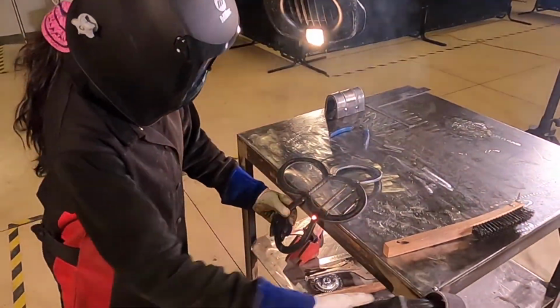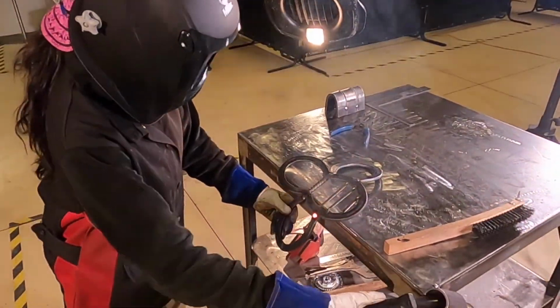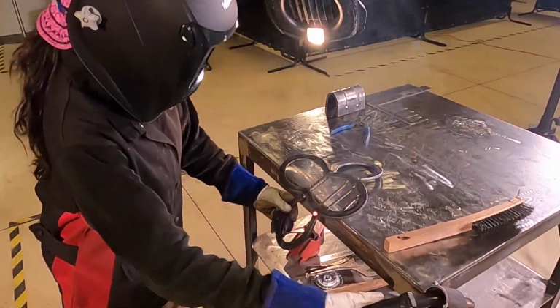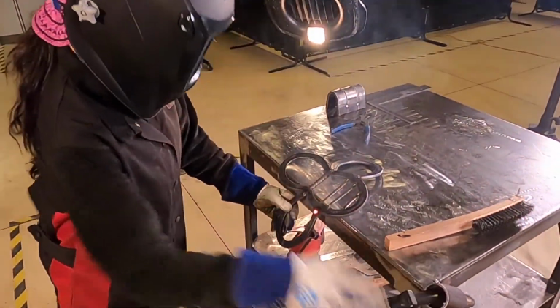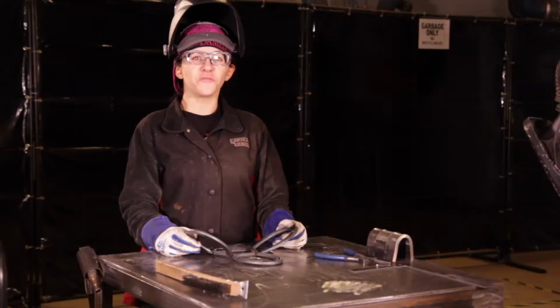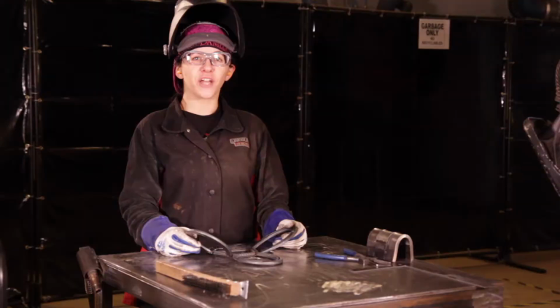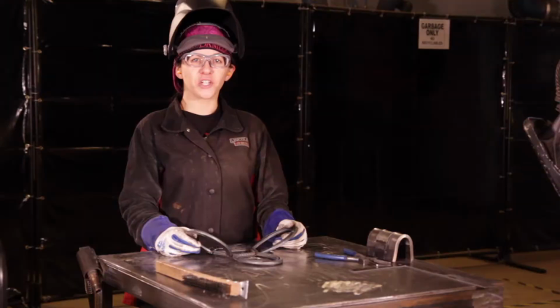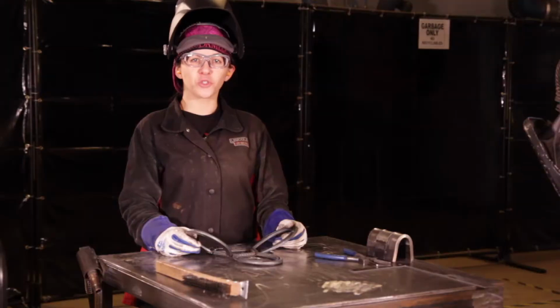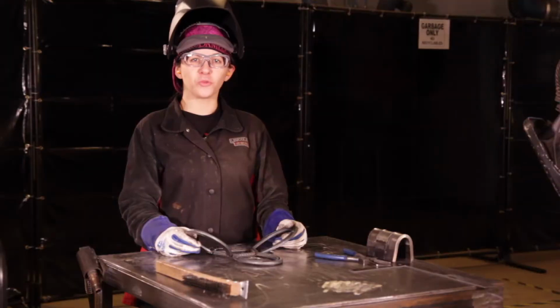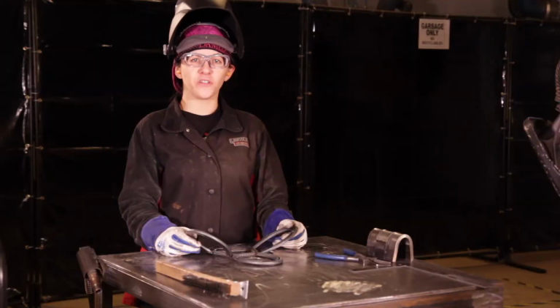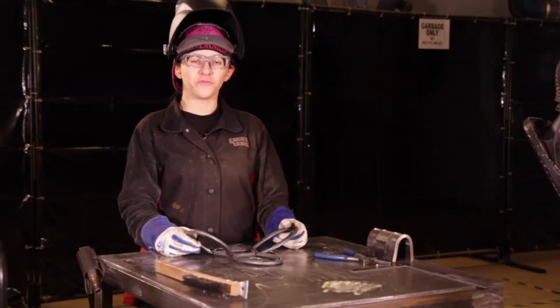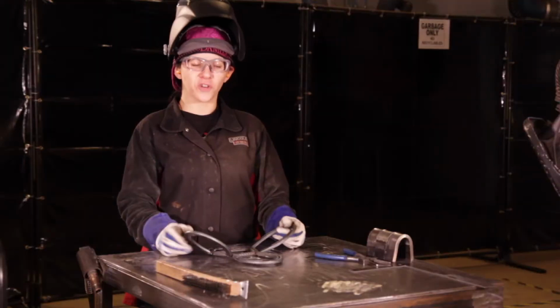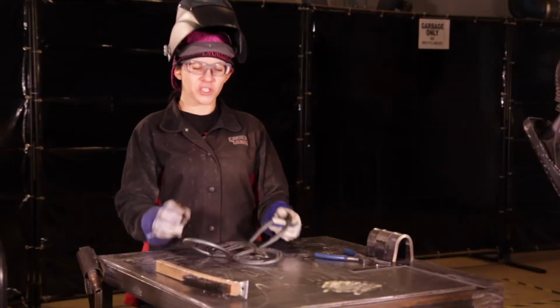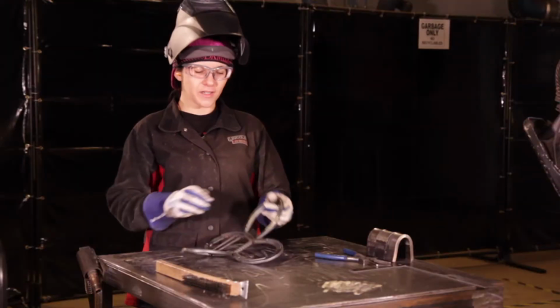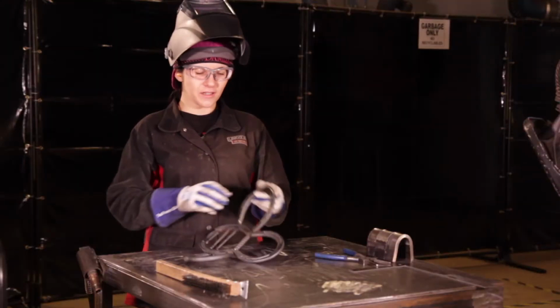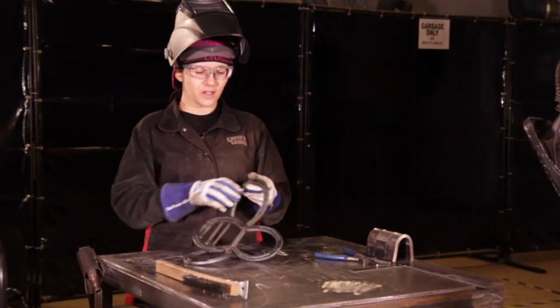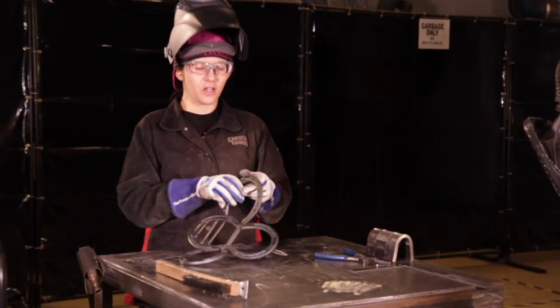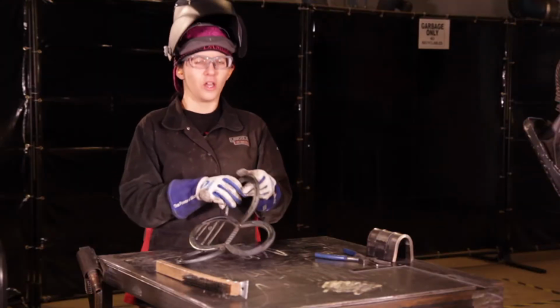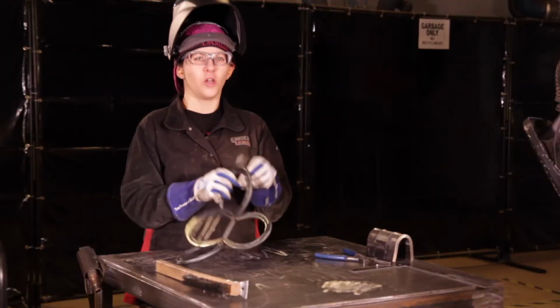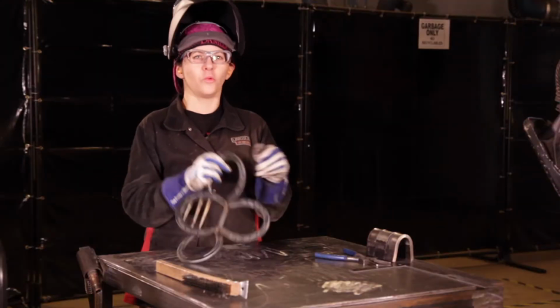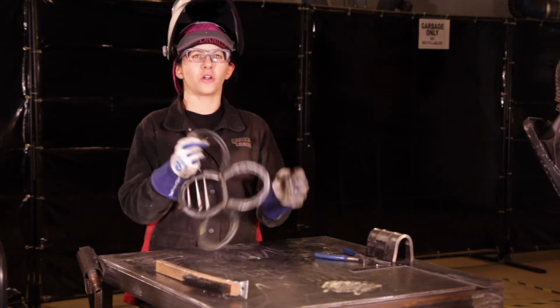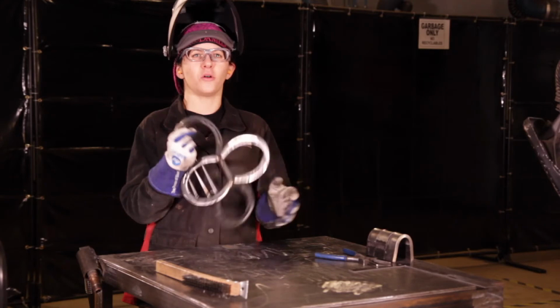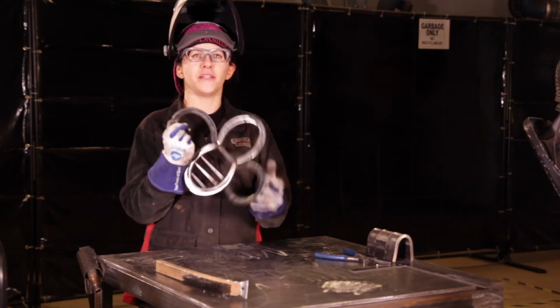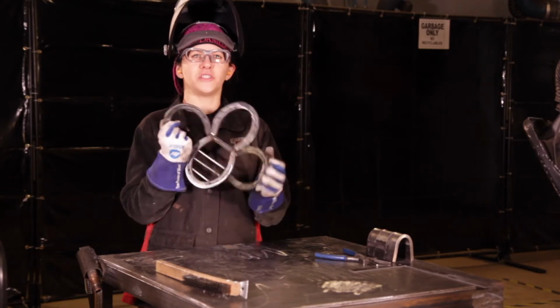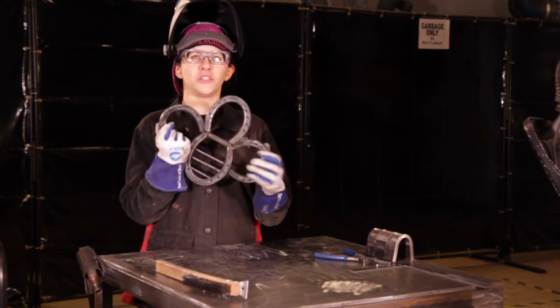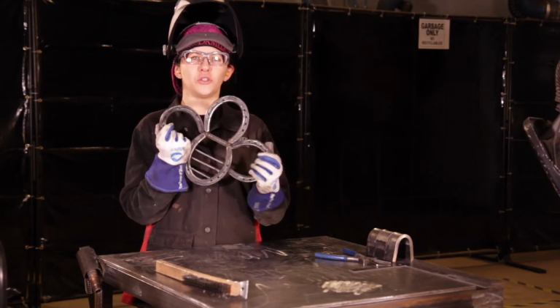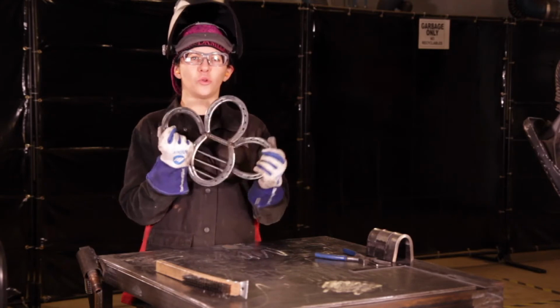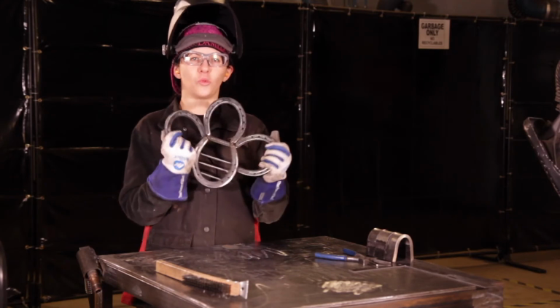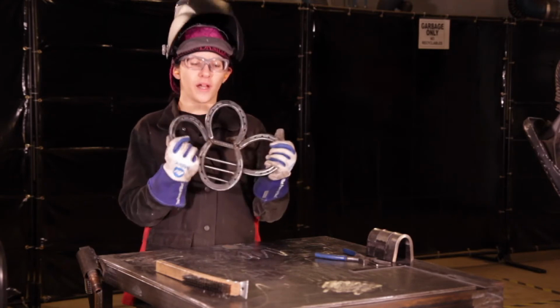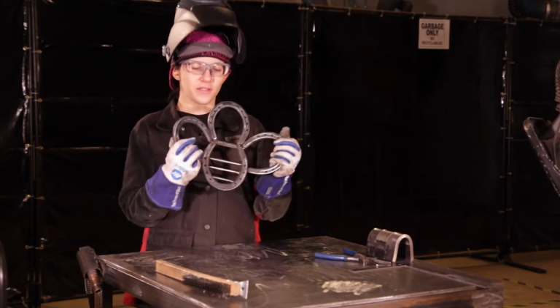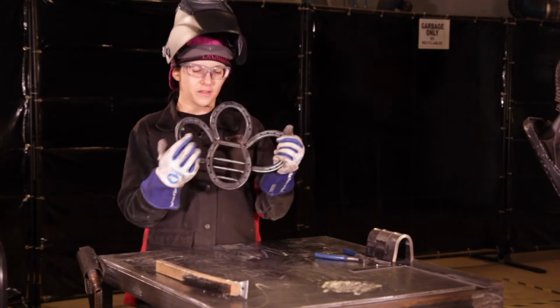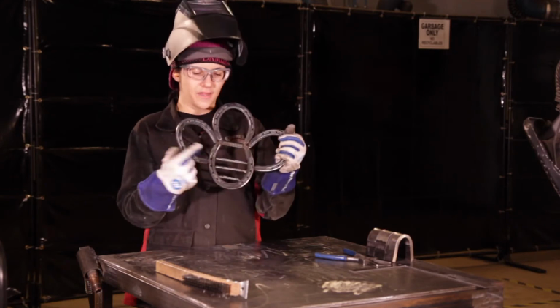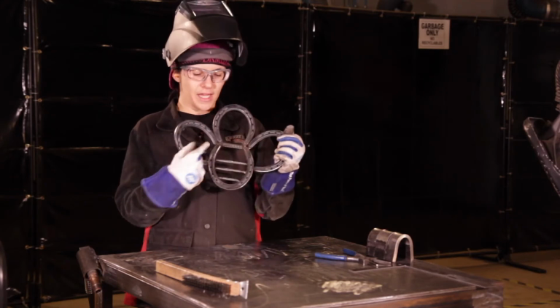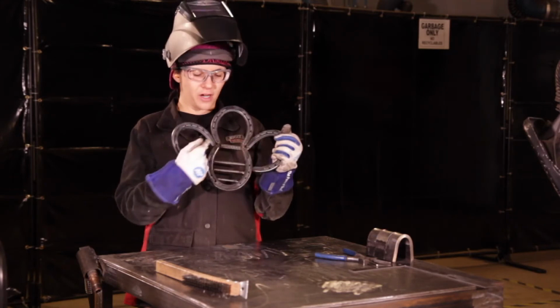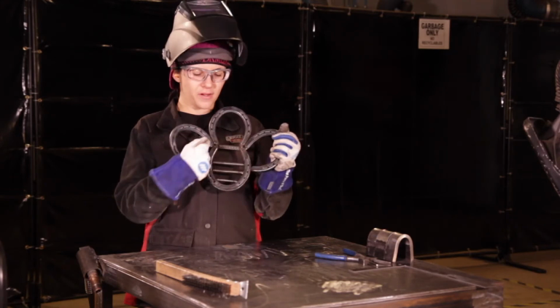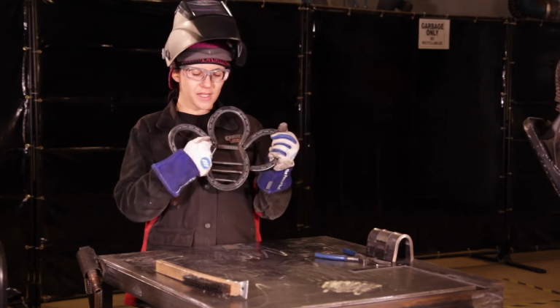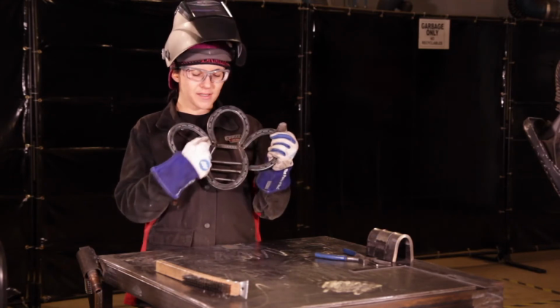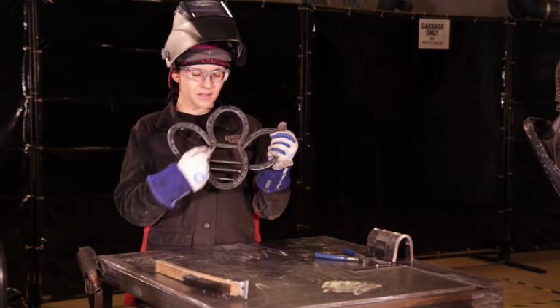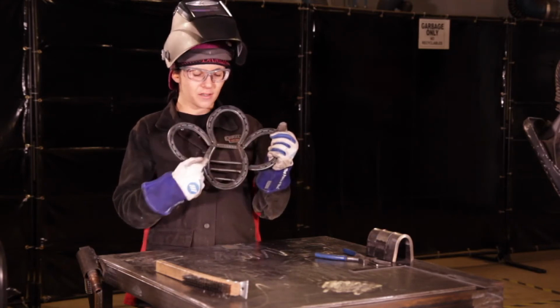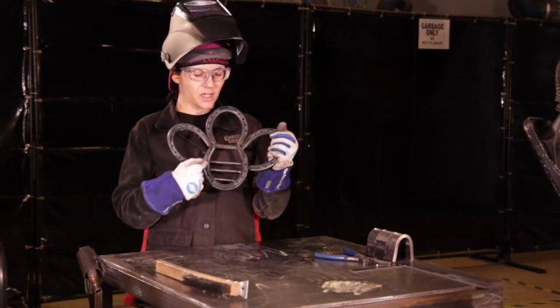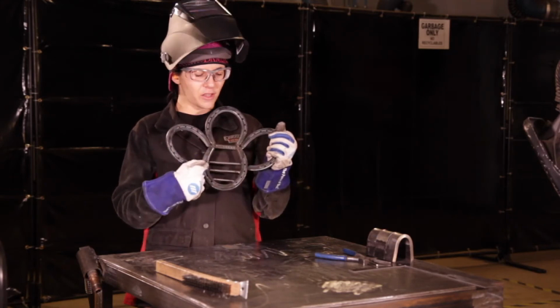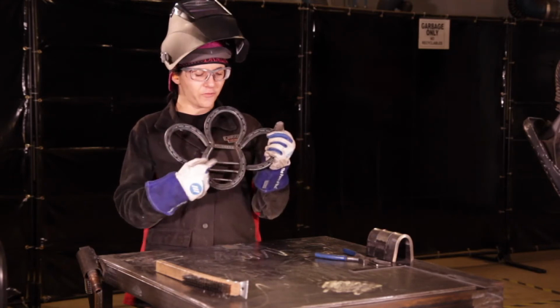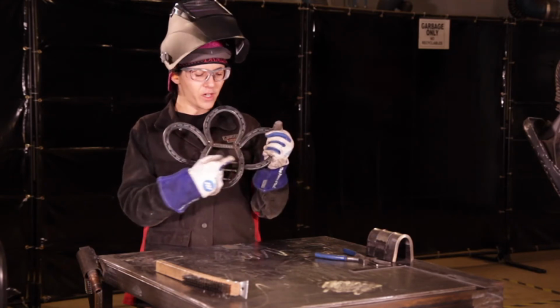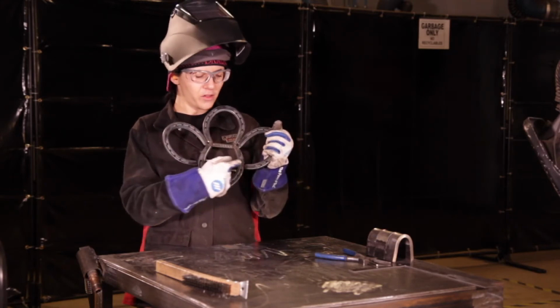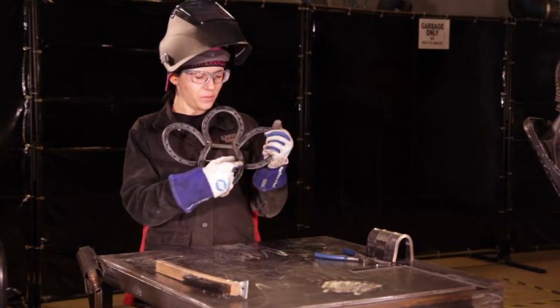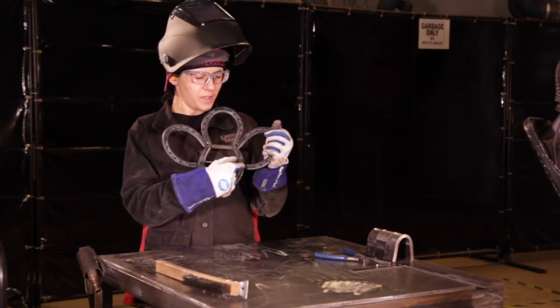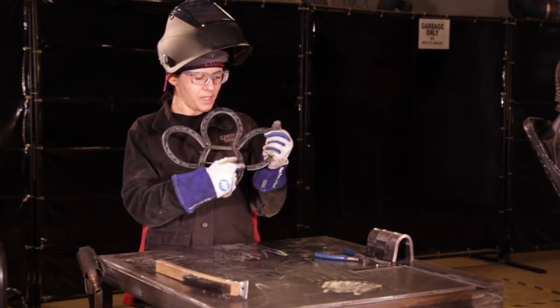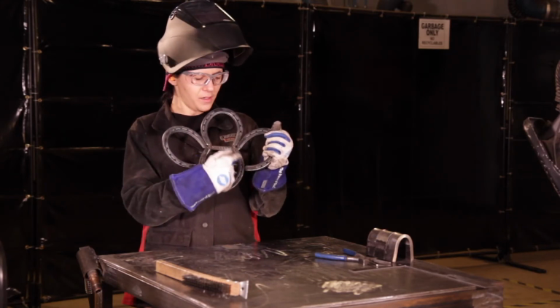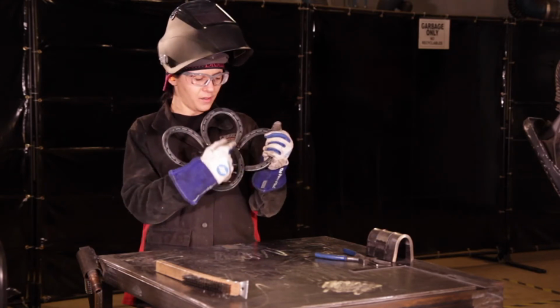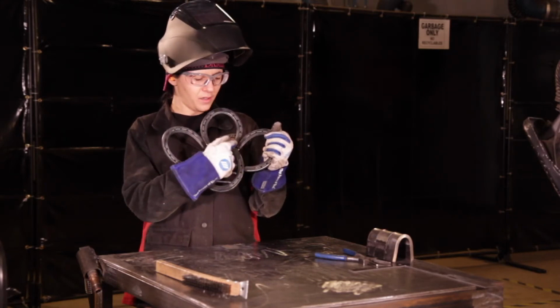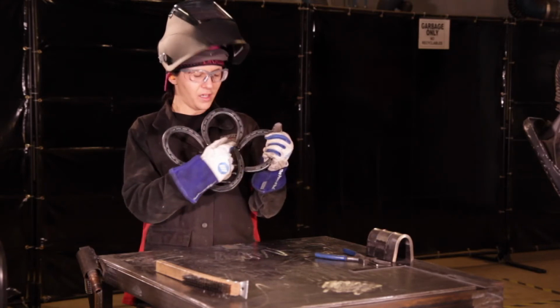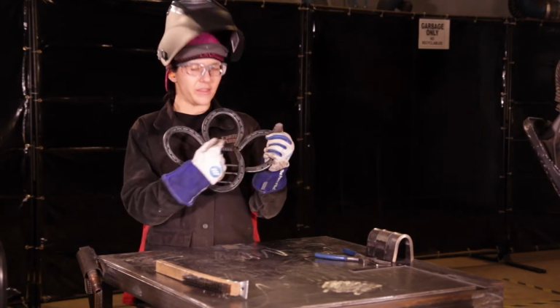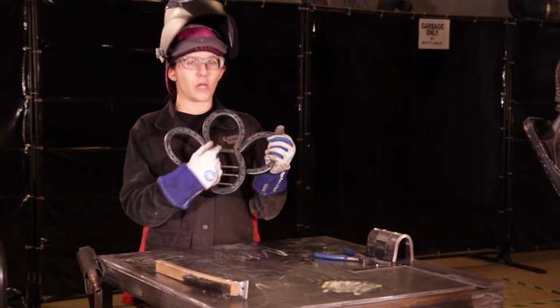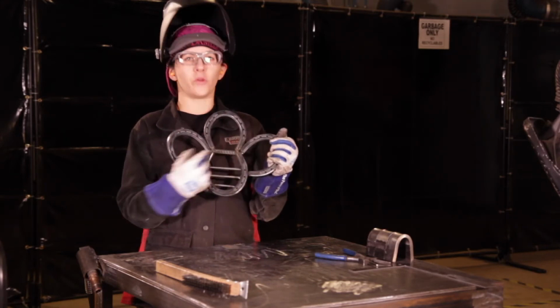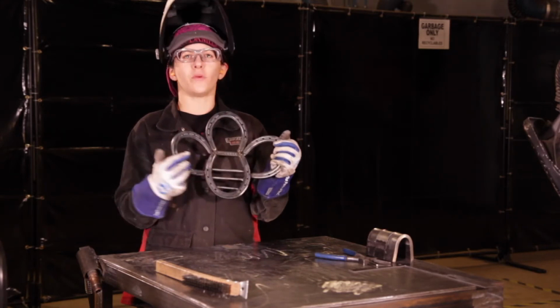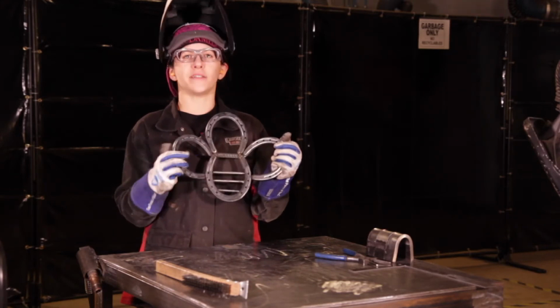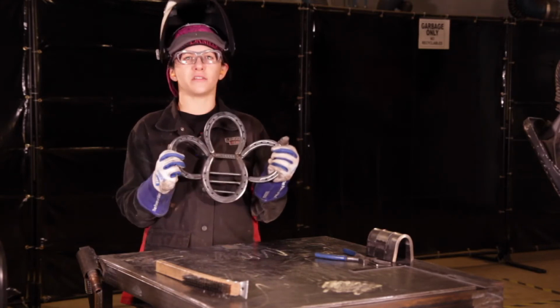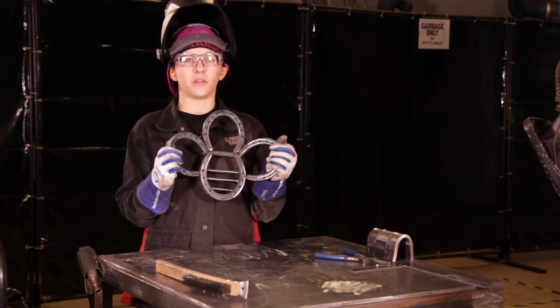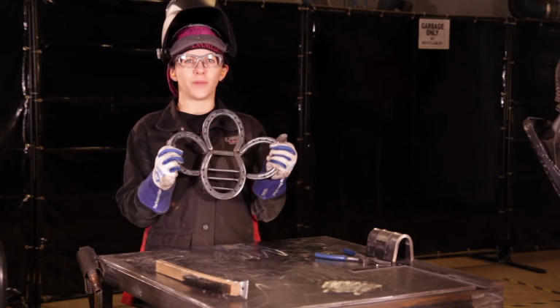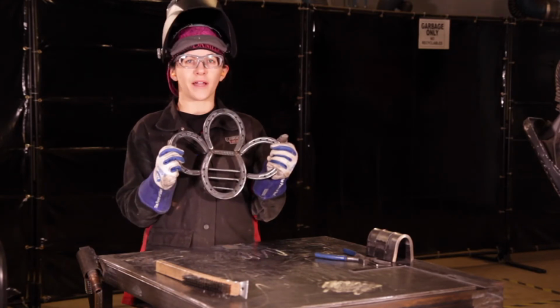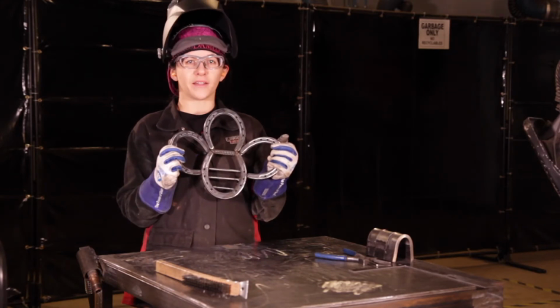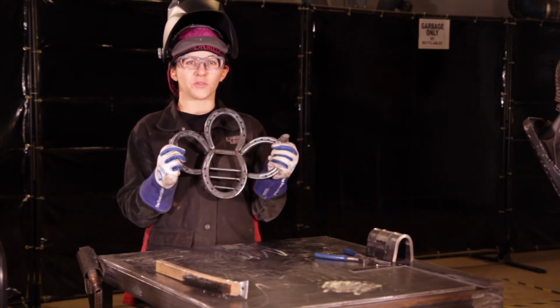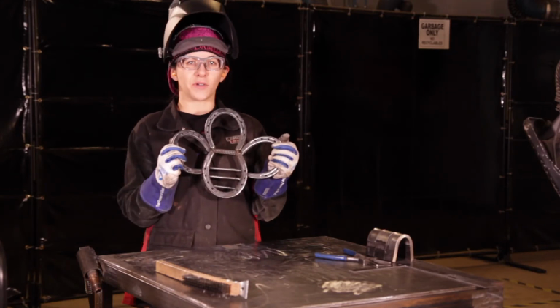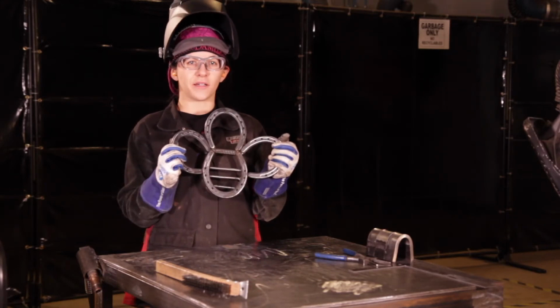Now for extra reinforcement, we're going to weld the areas in the front of the bee that we welded on the back as well.